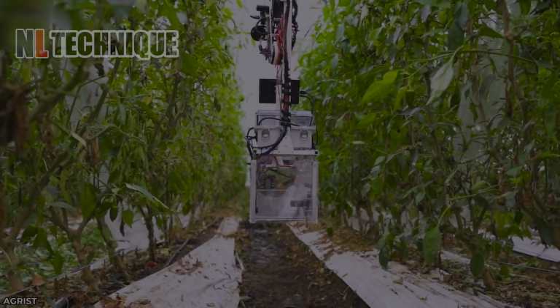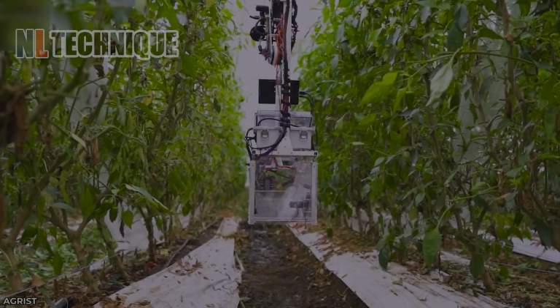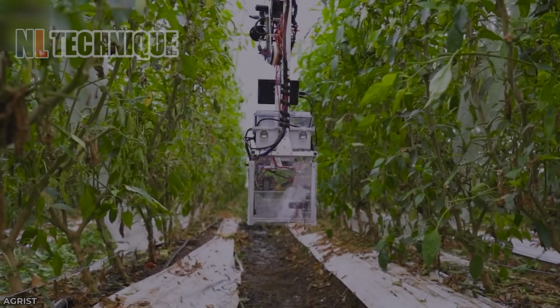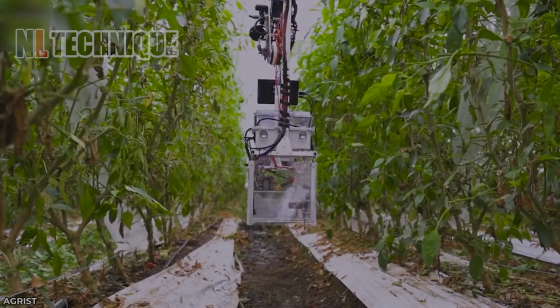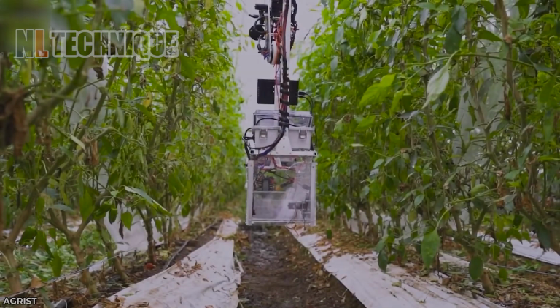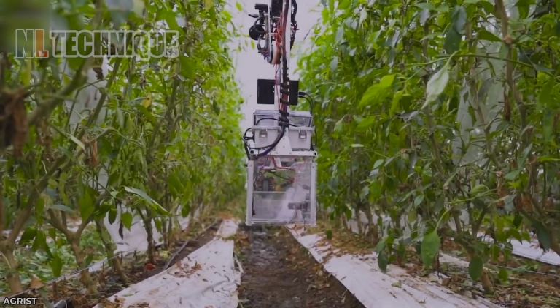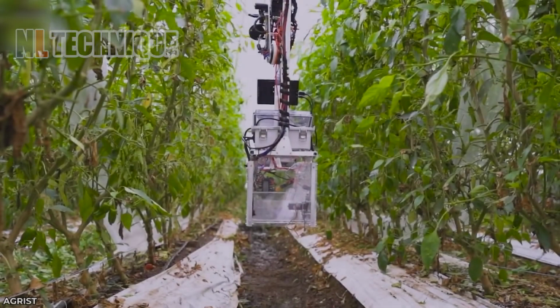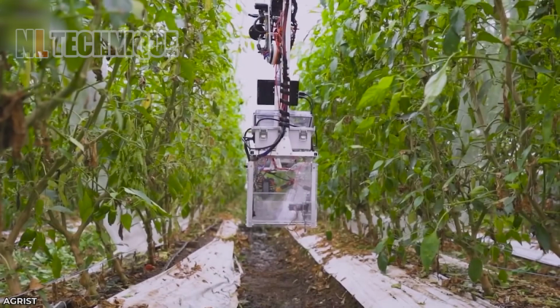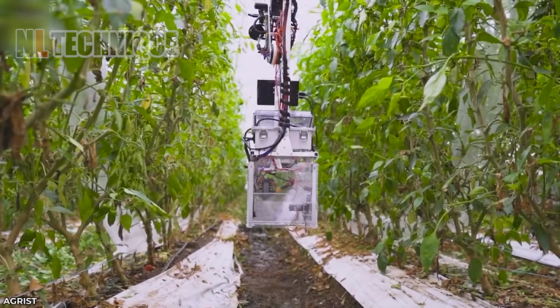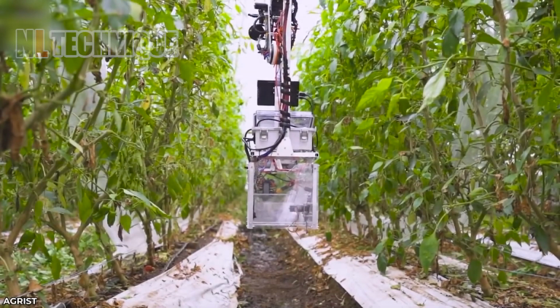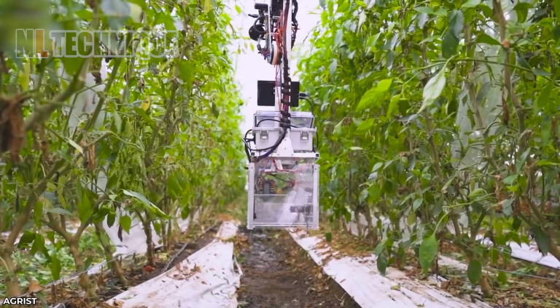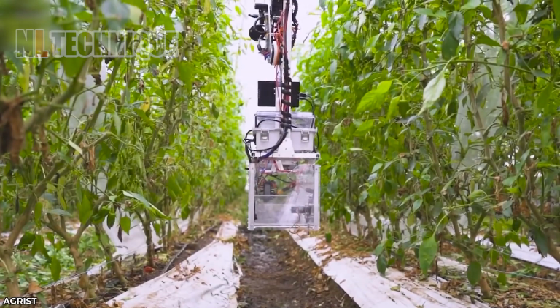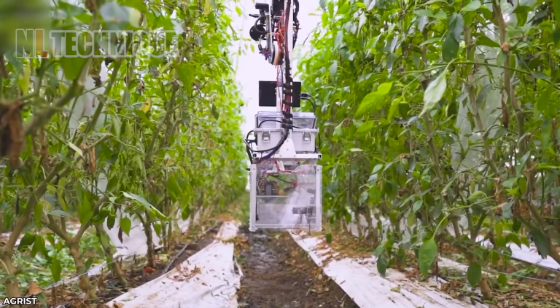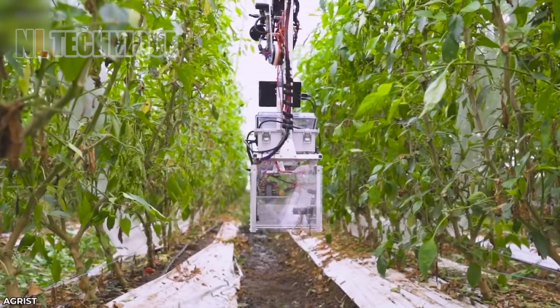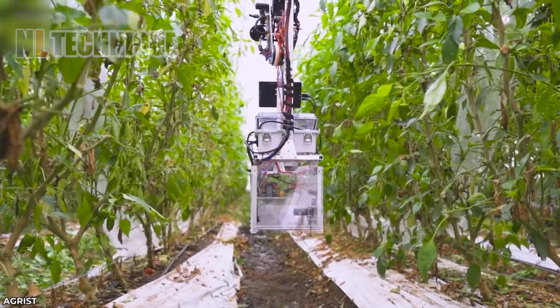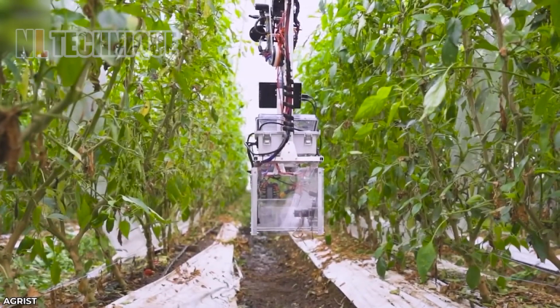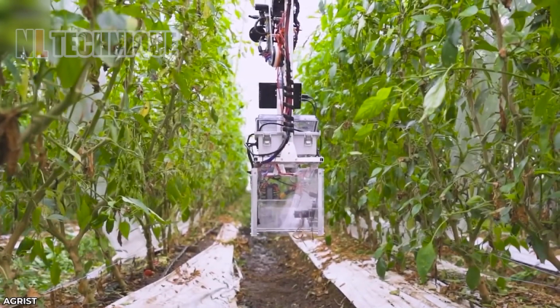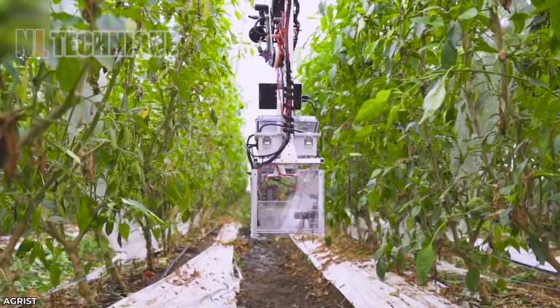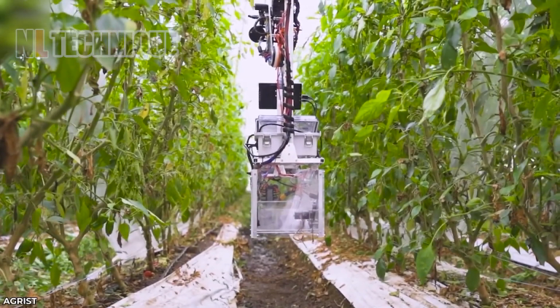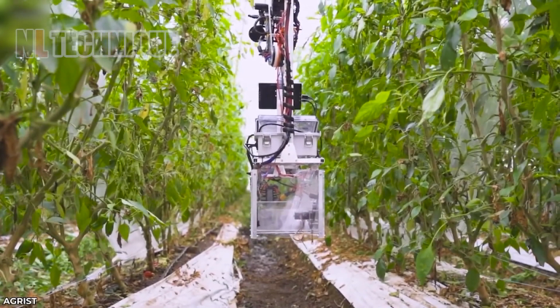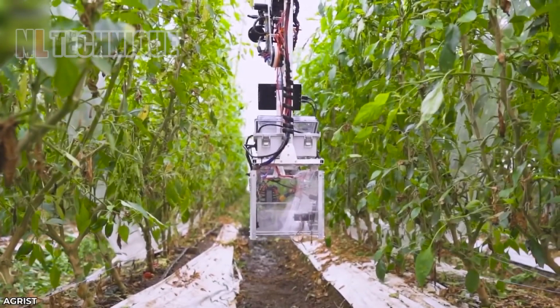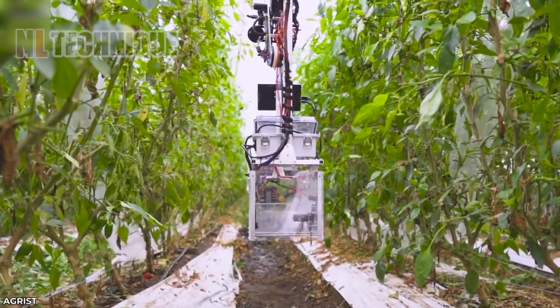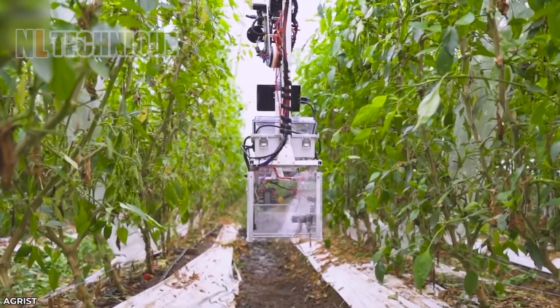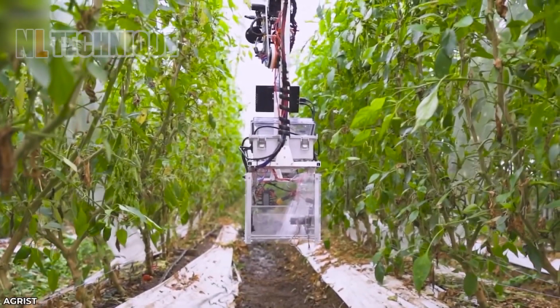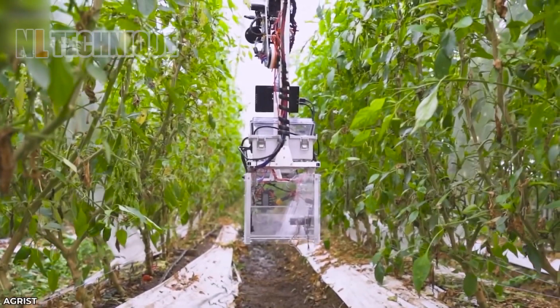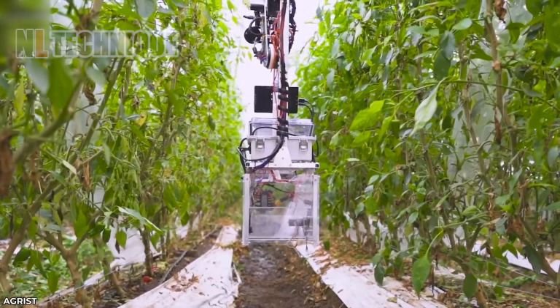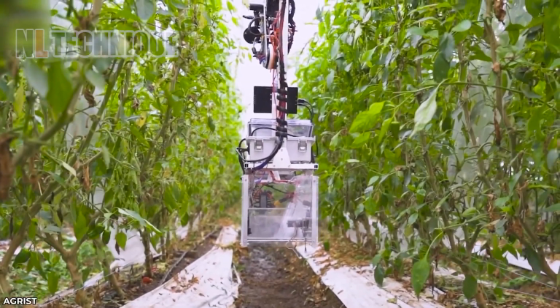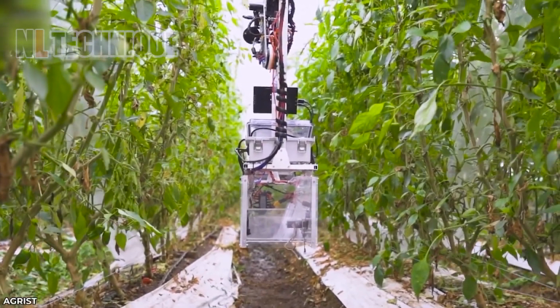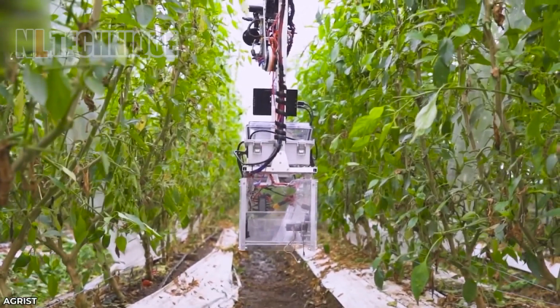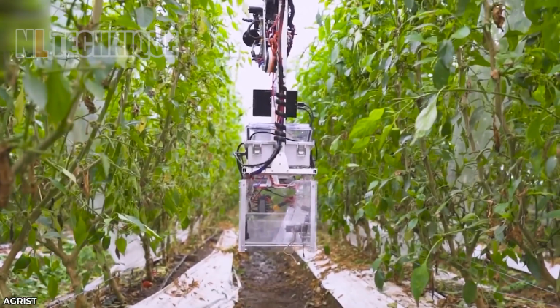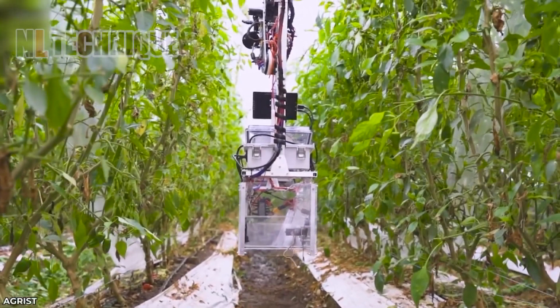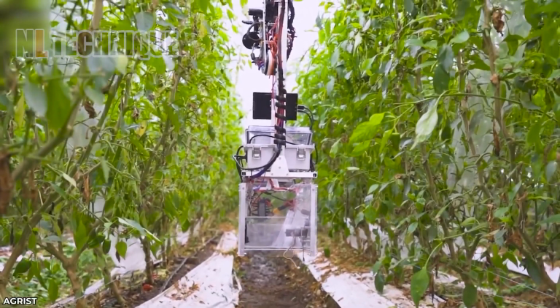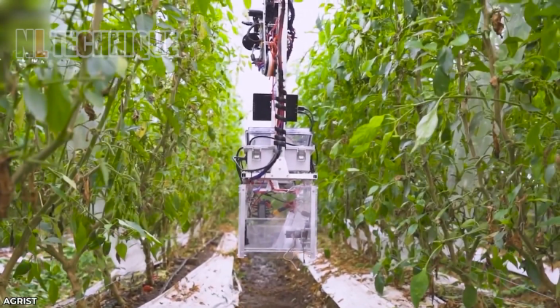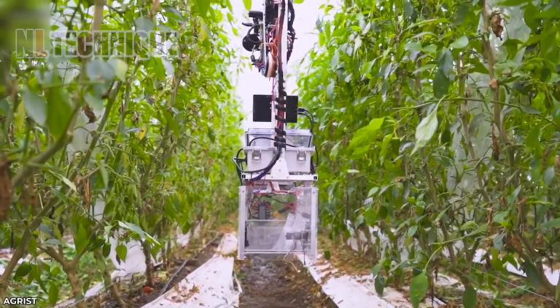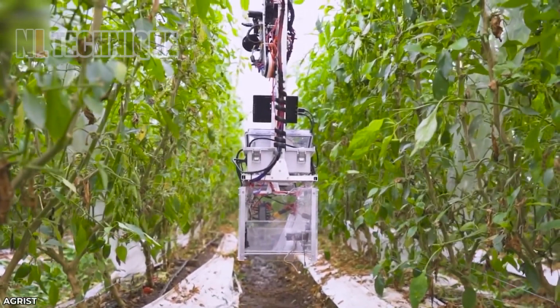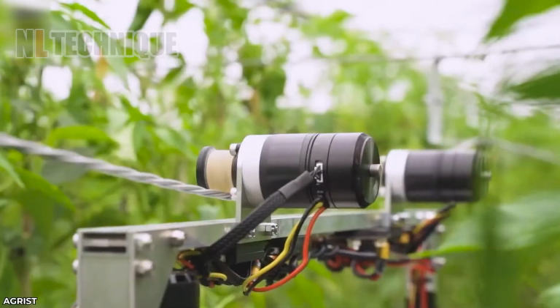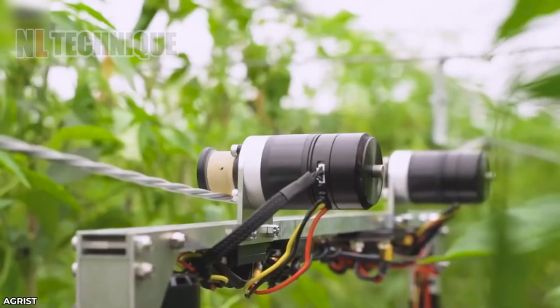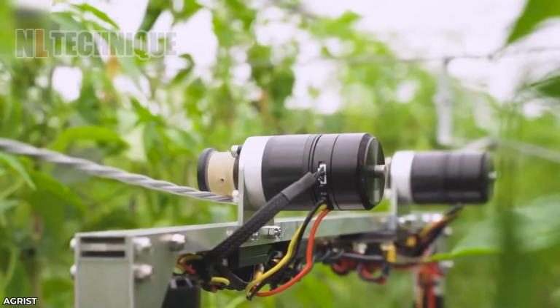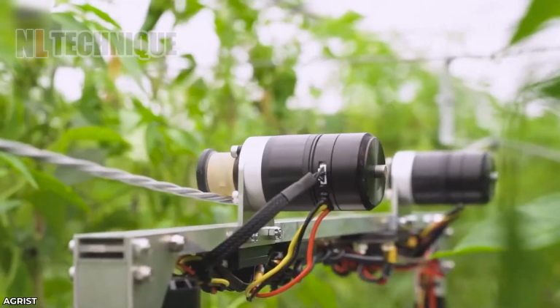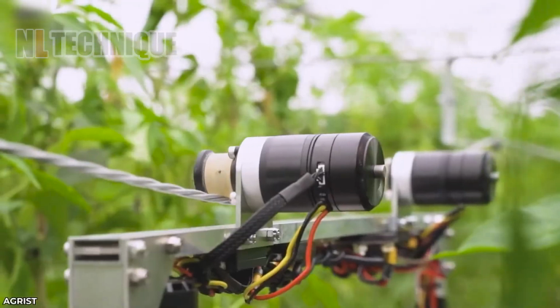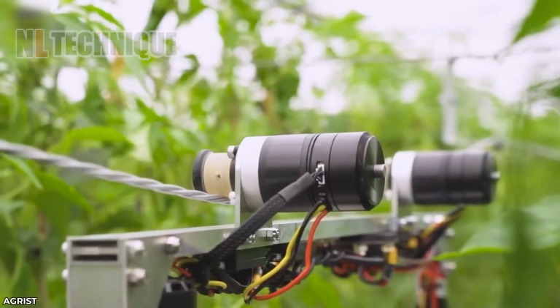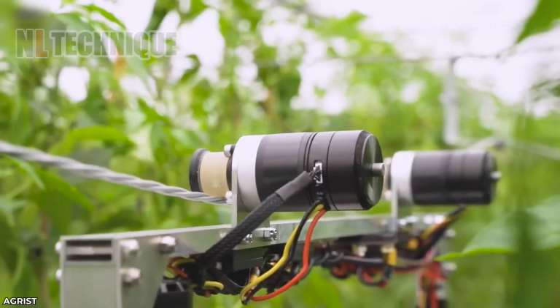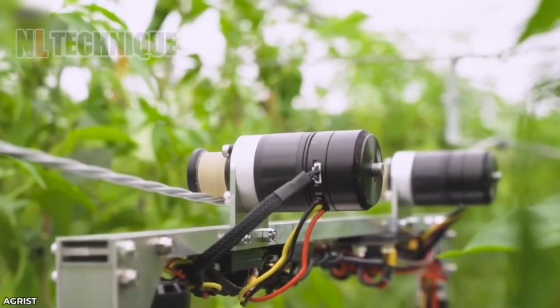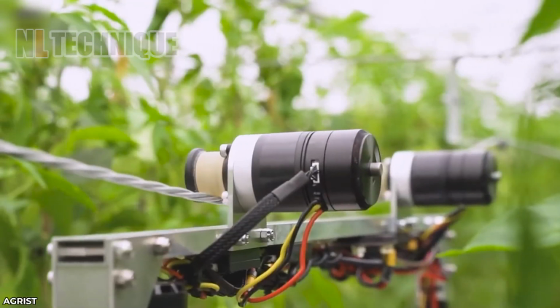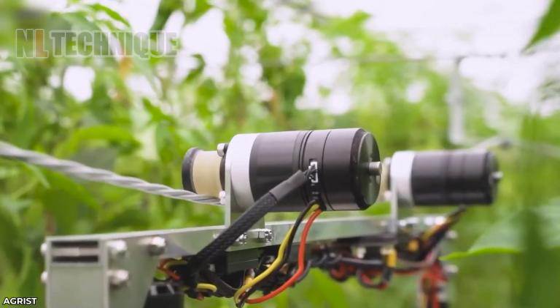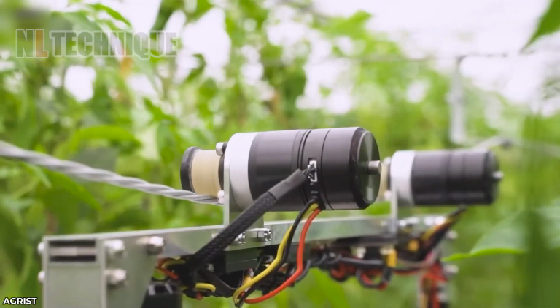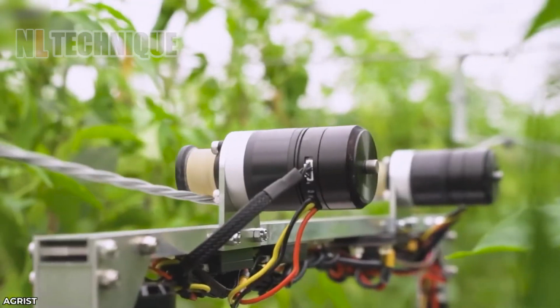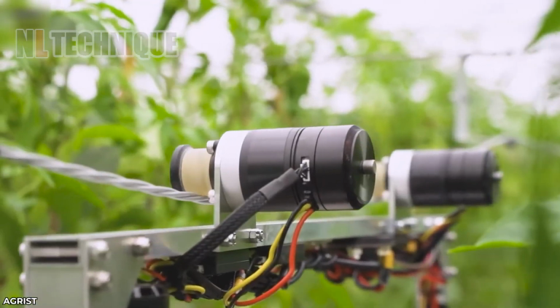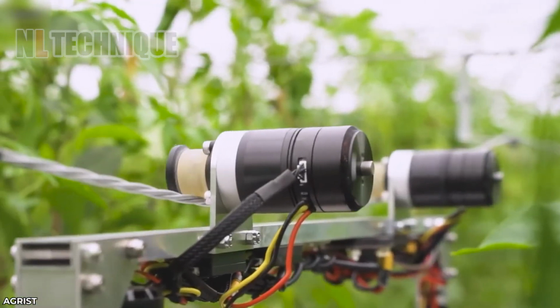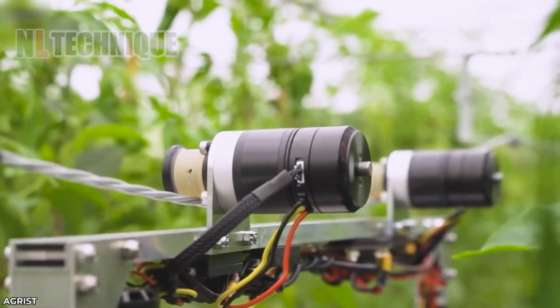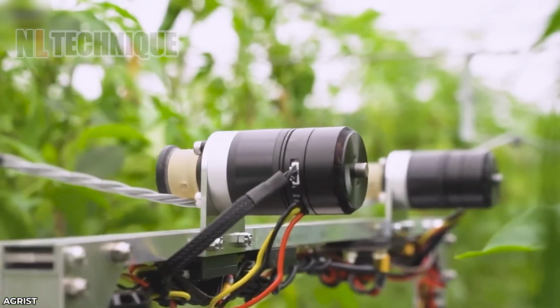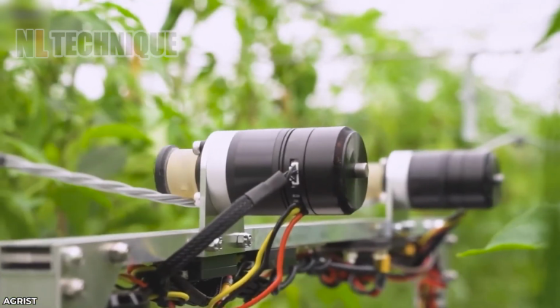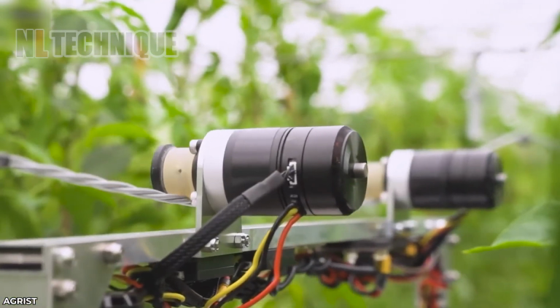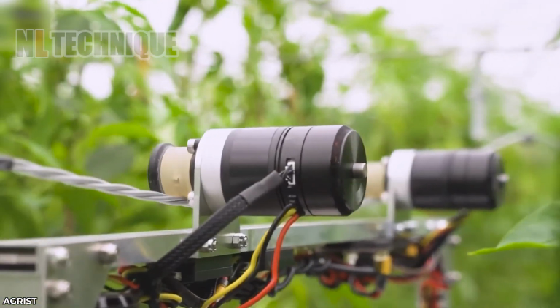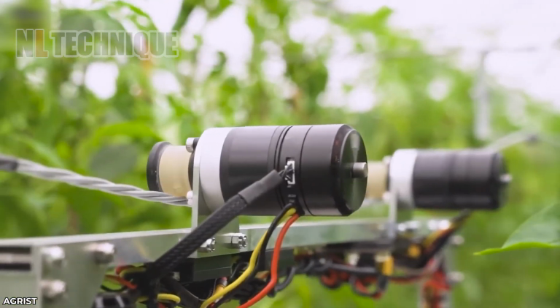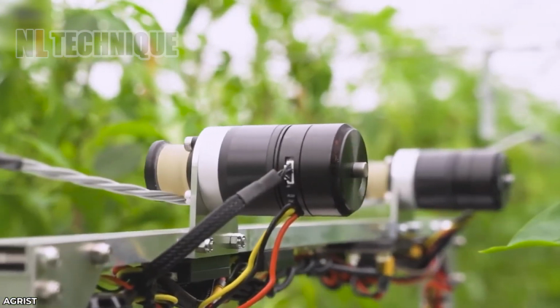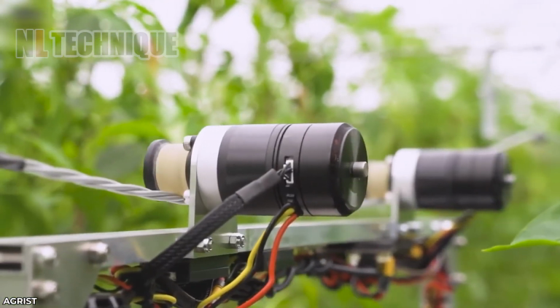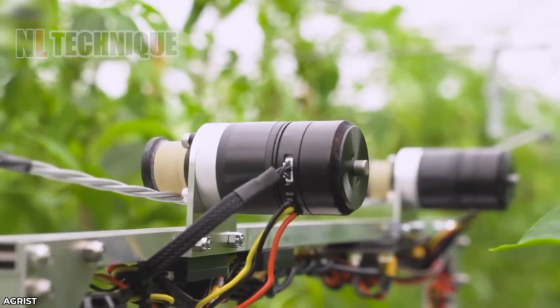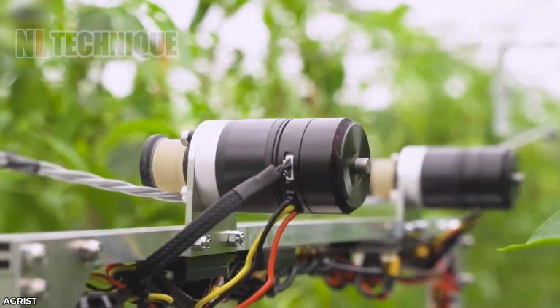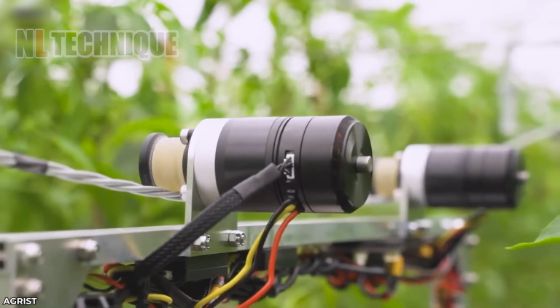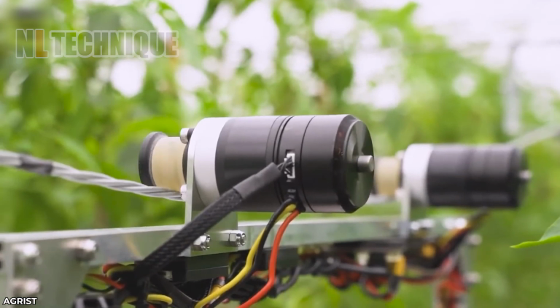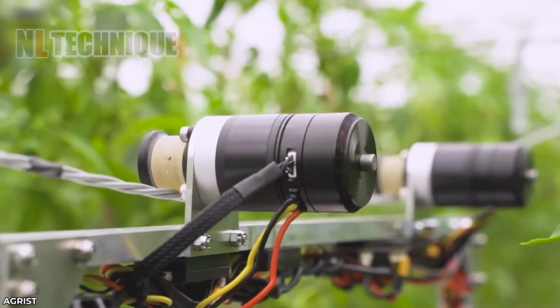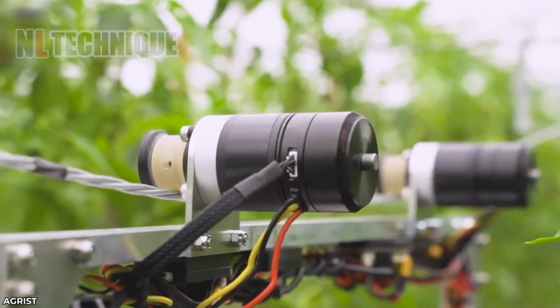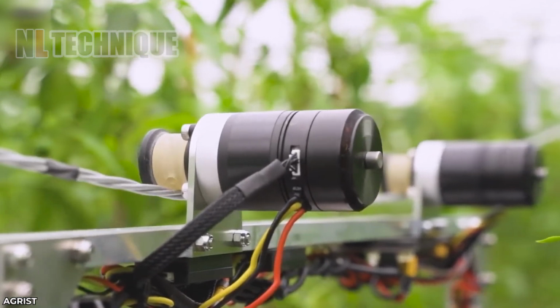The robot travels along the overhead wire, avoiding obstacles such as mud or fallen leaves. How clever!